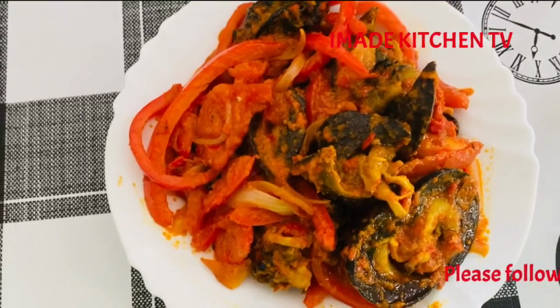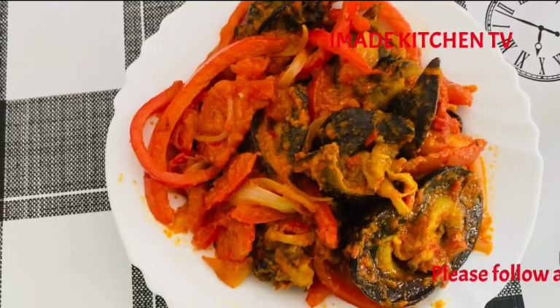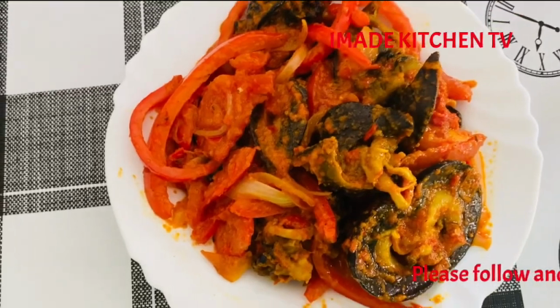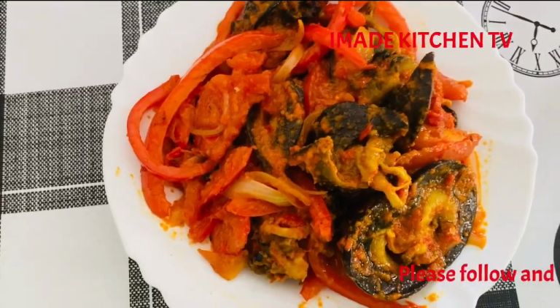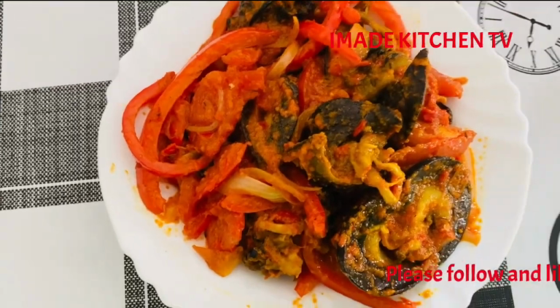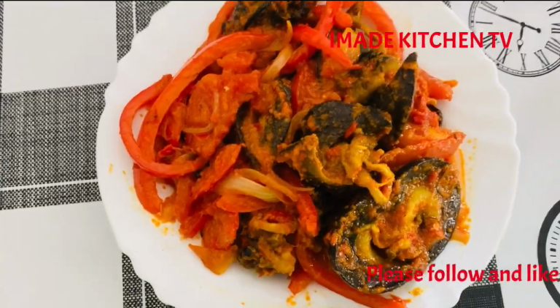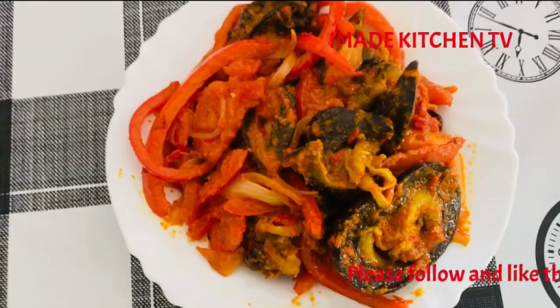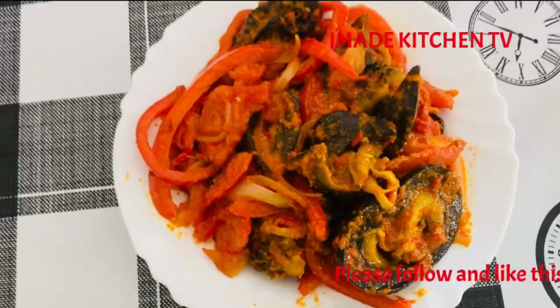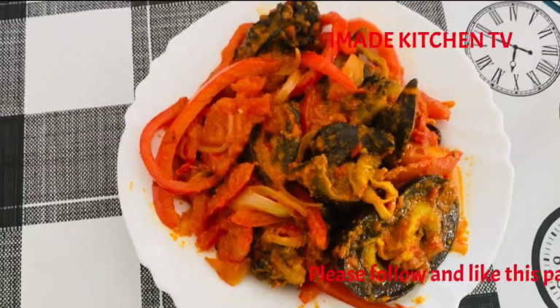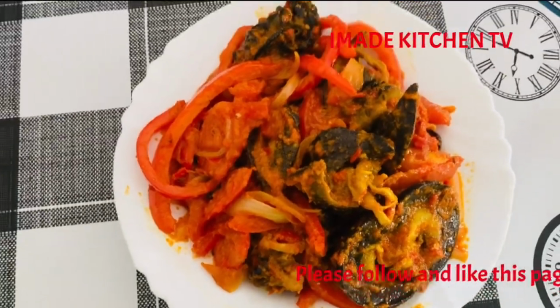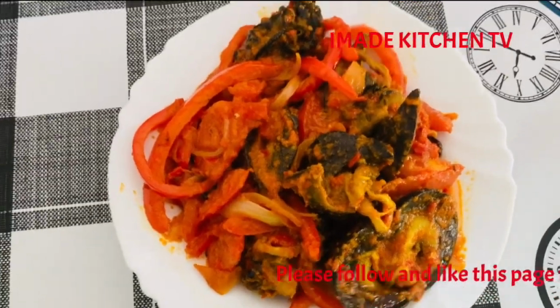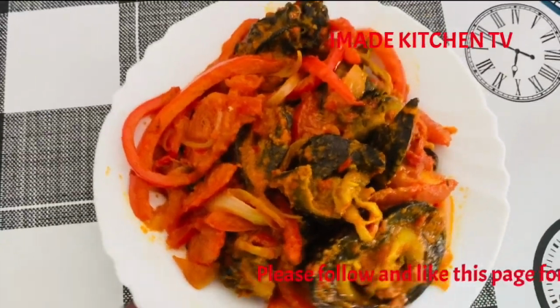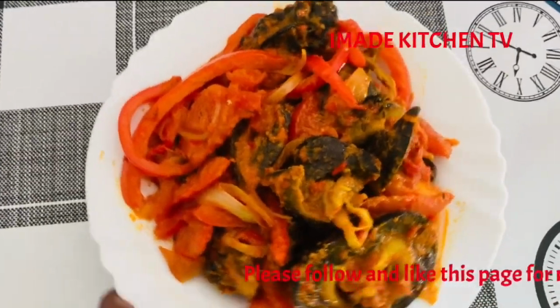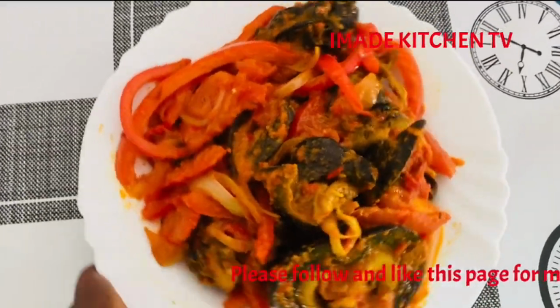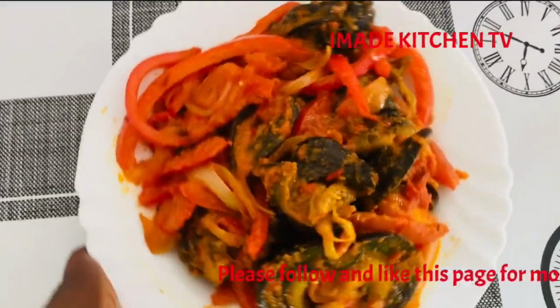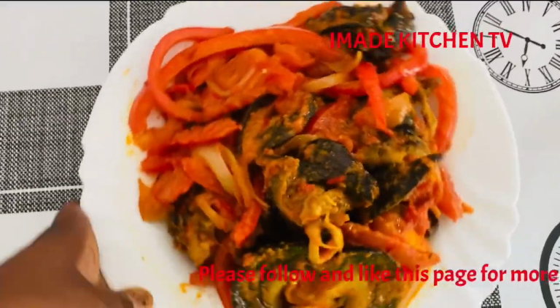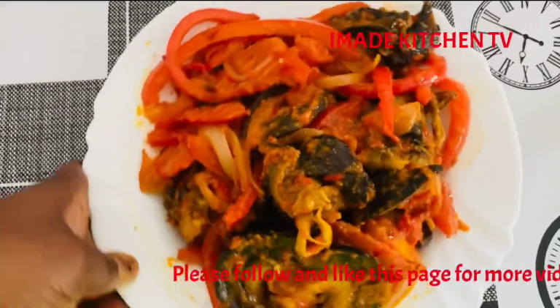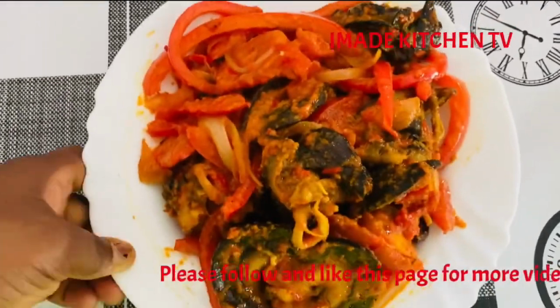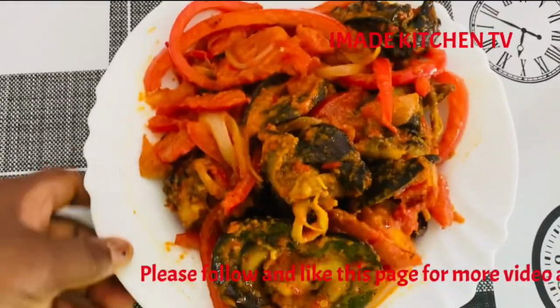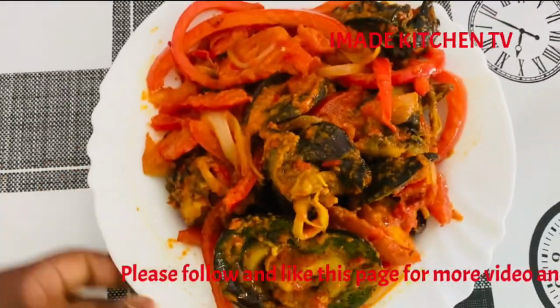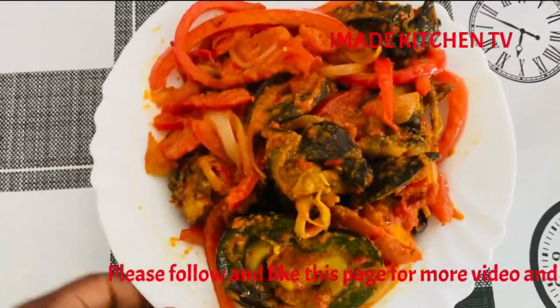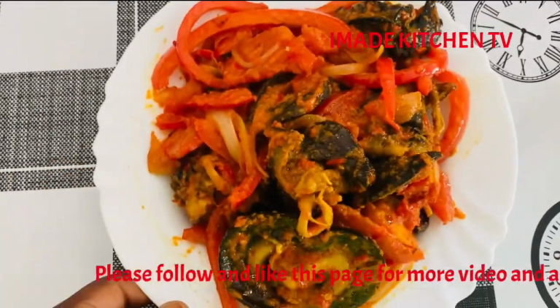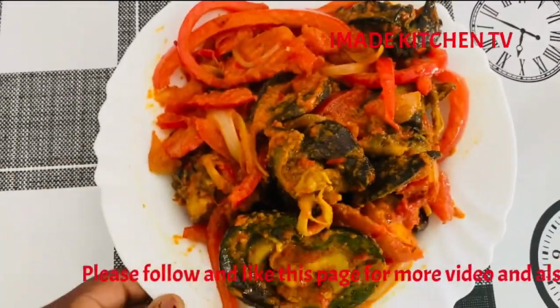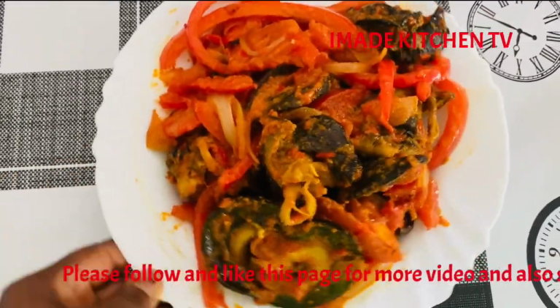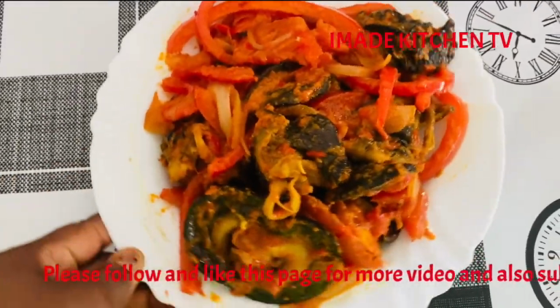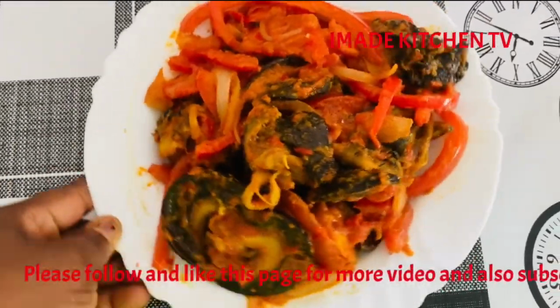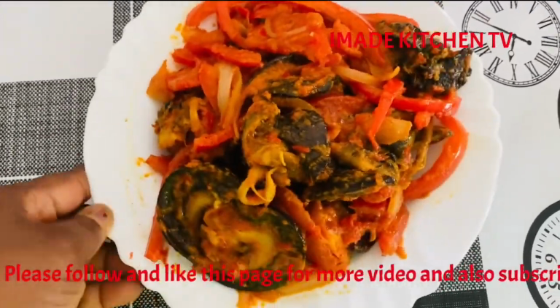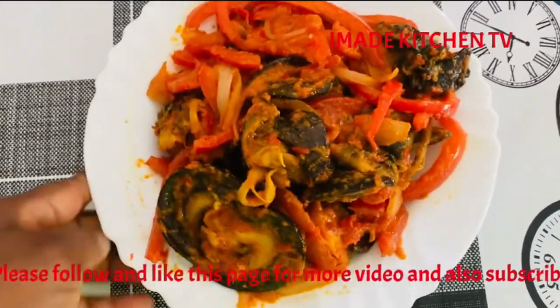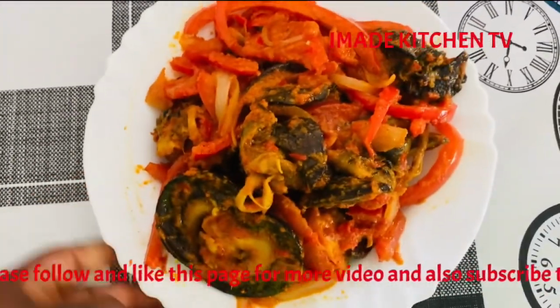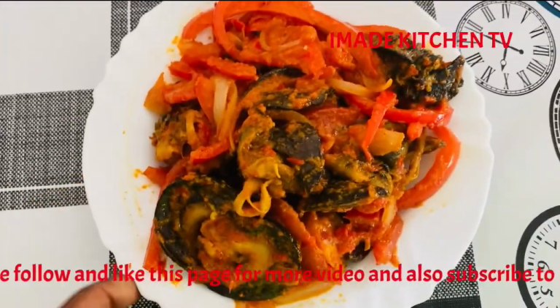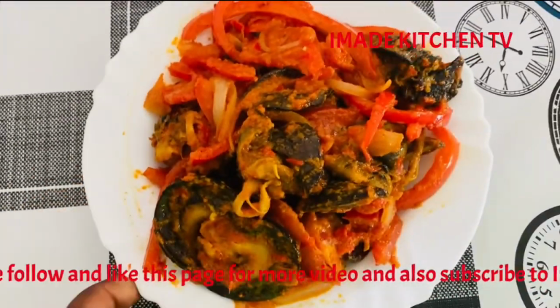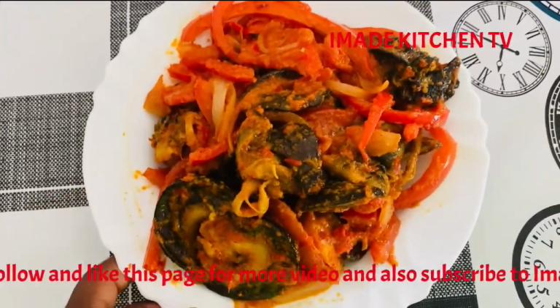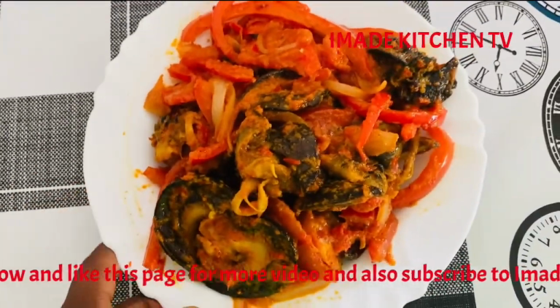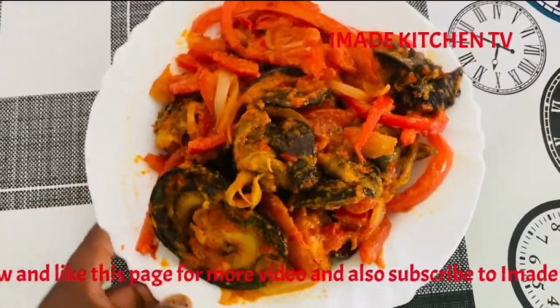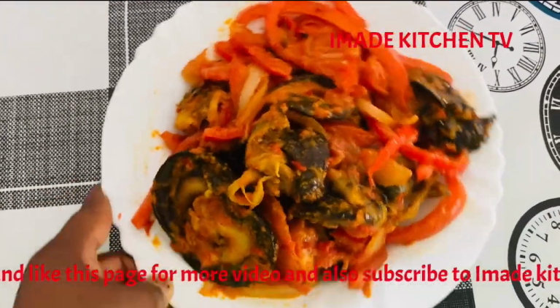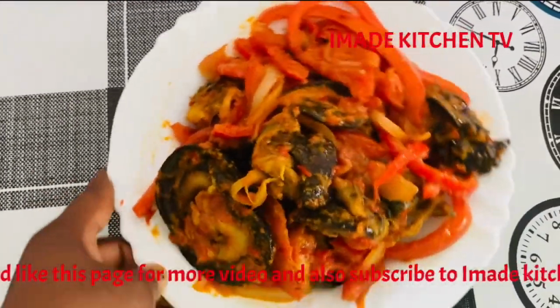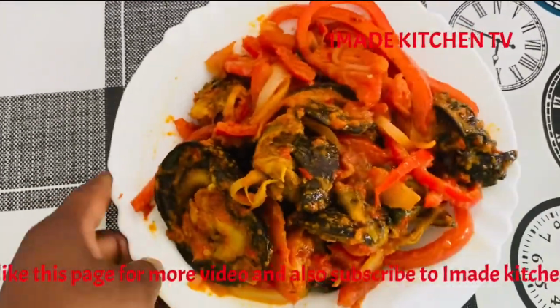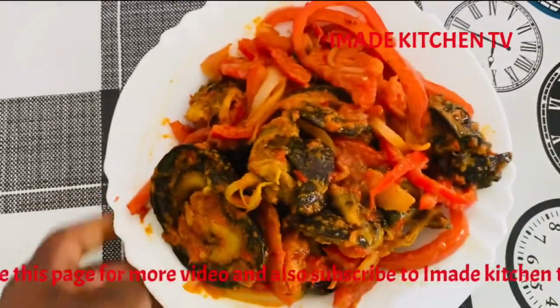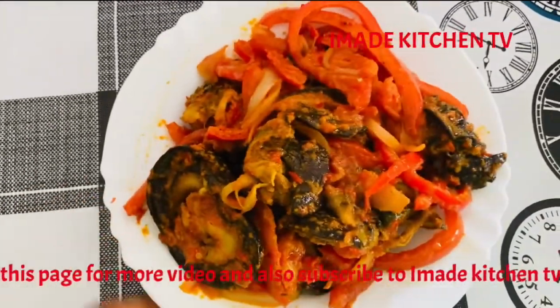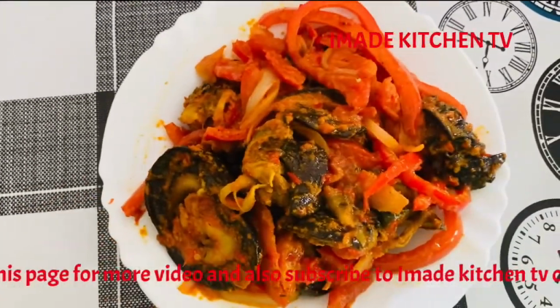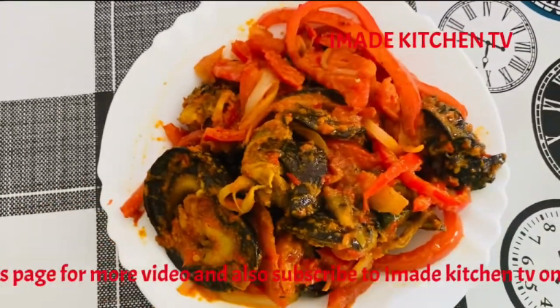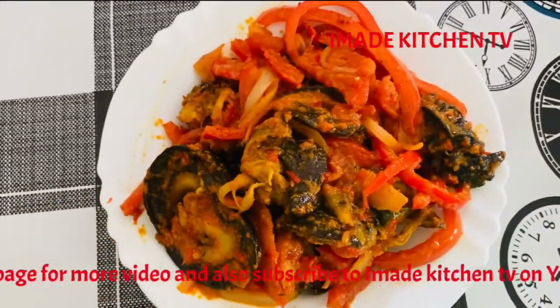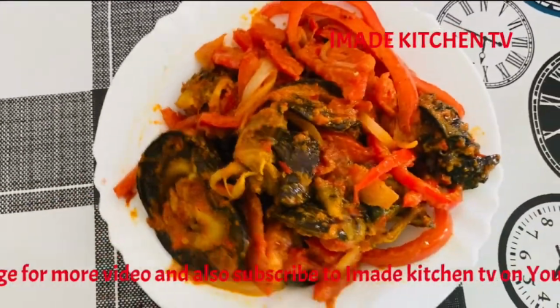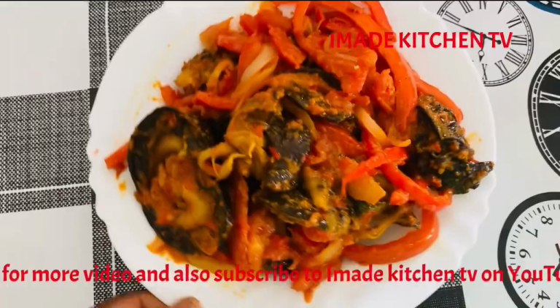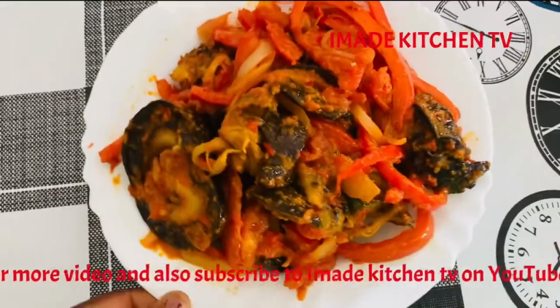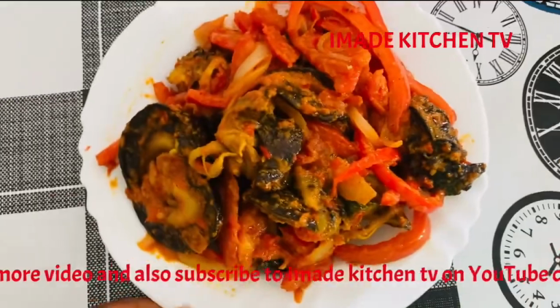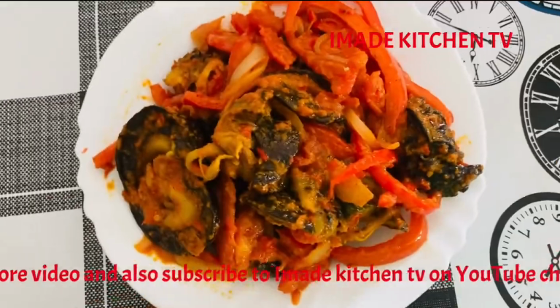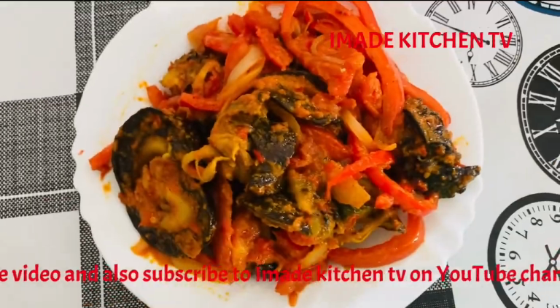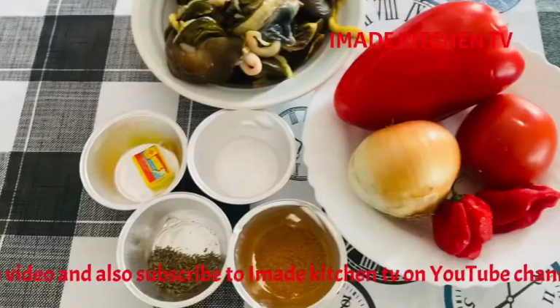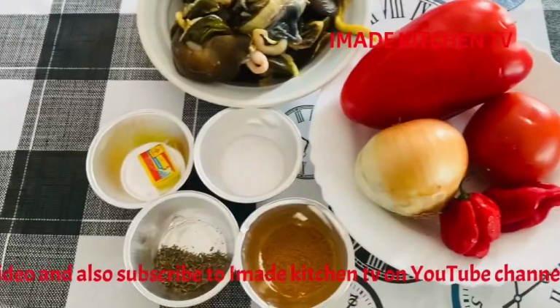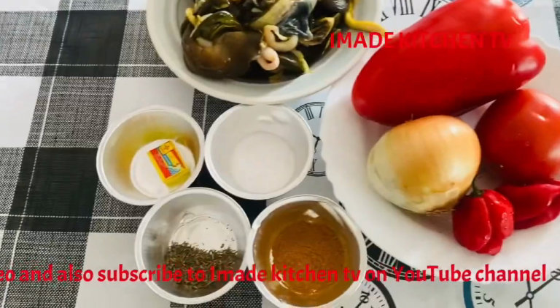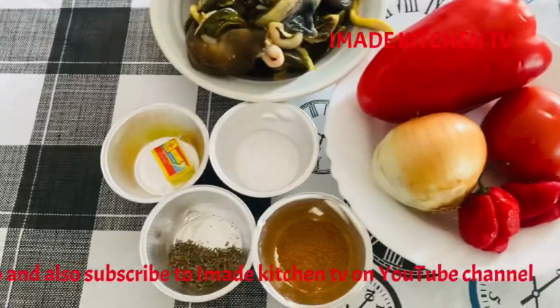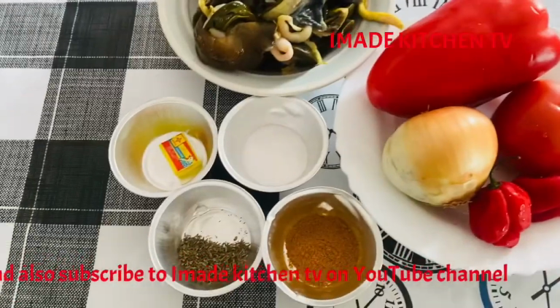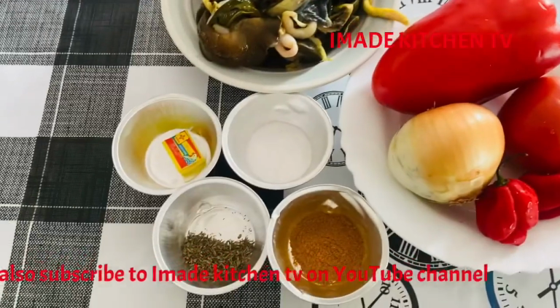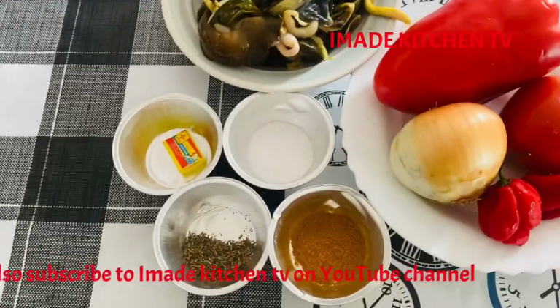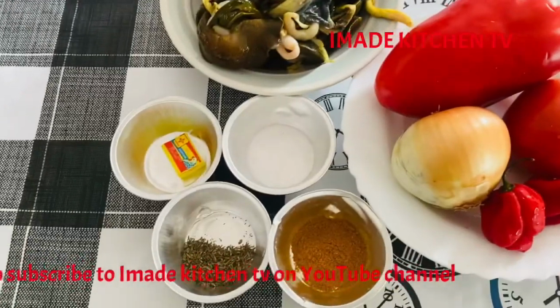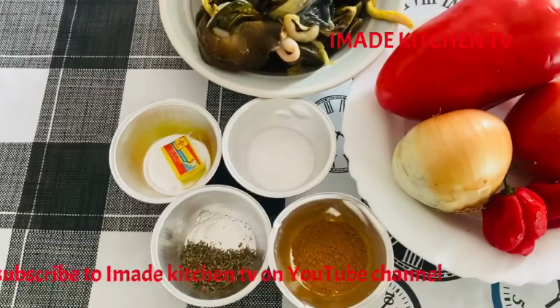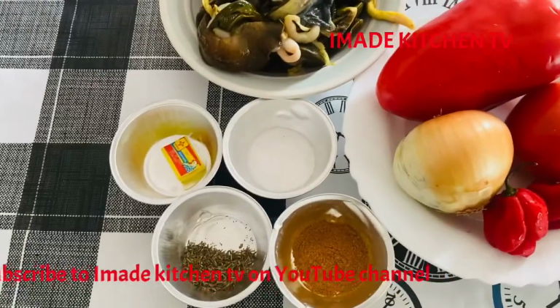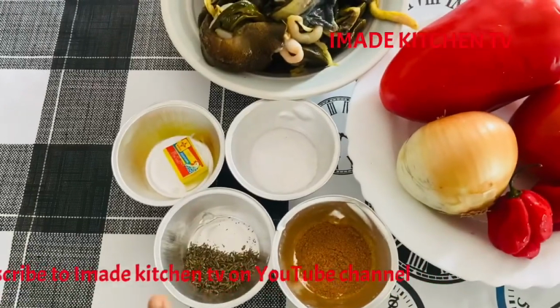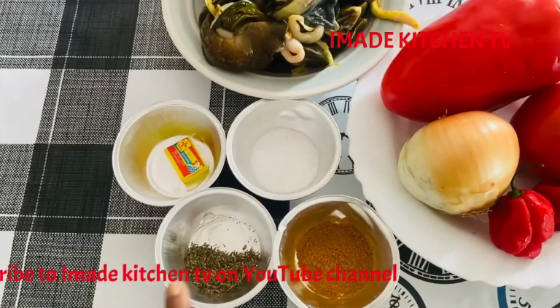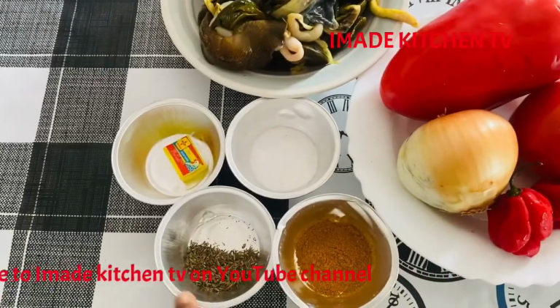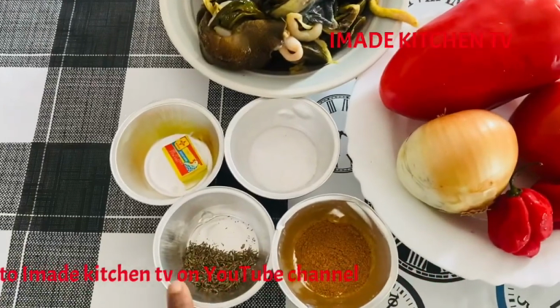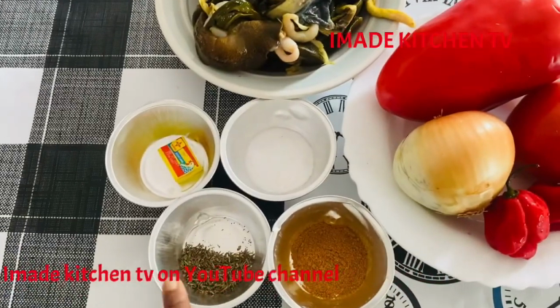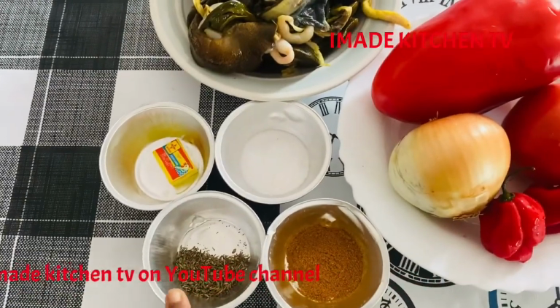Hello everyone, my name is Imadi. I greet you all according to your type. Welcome back to Imadi's Kitchen TV.